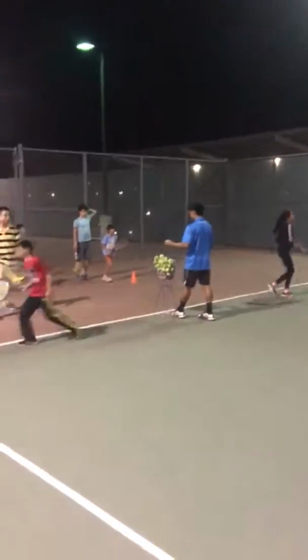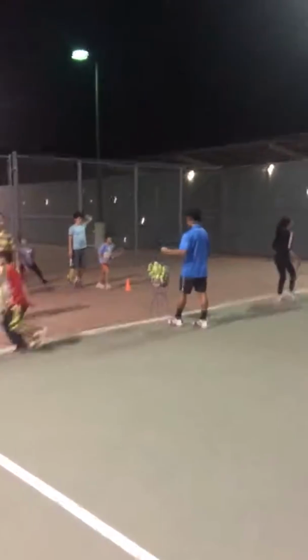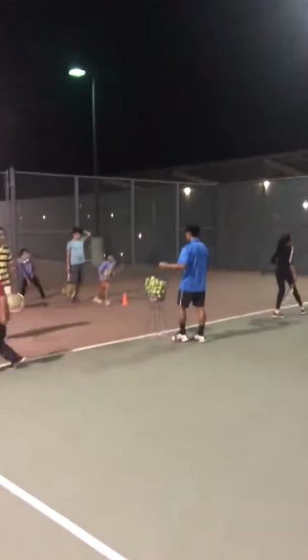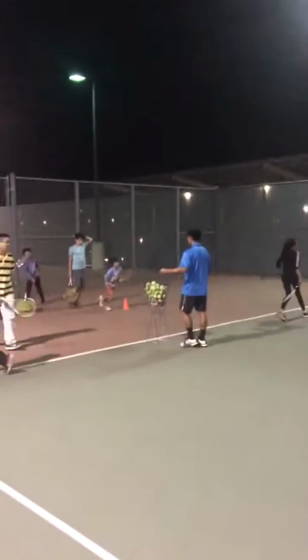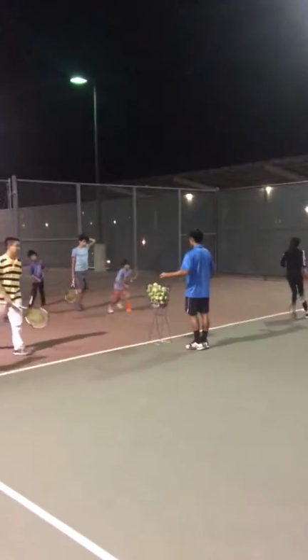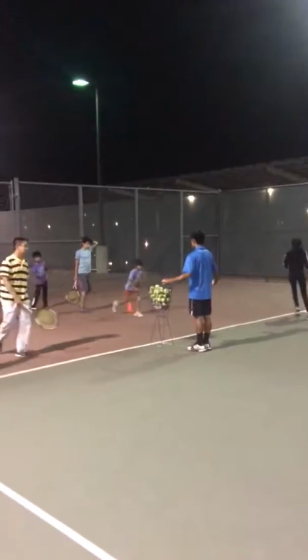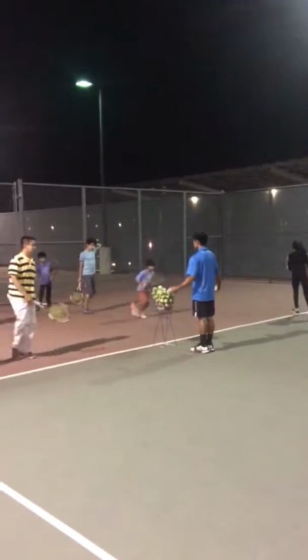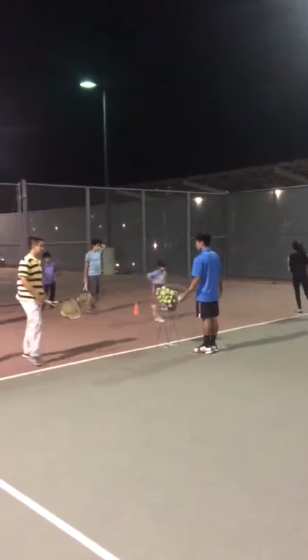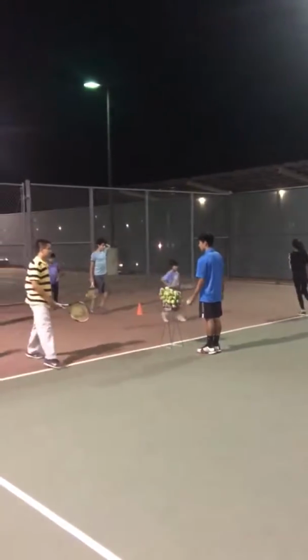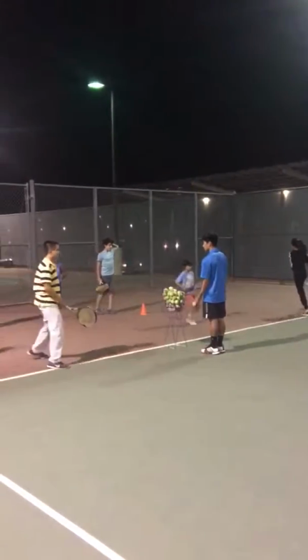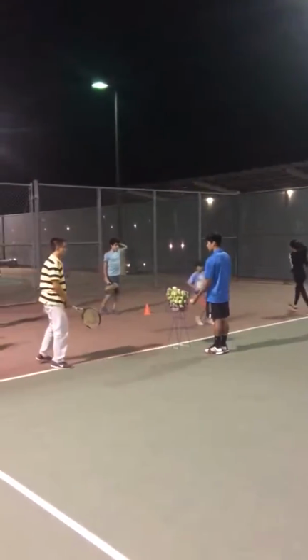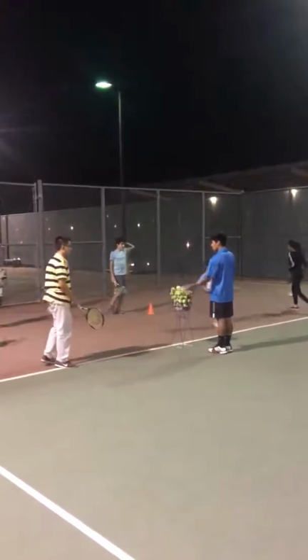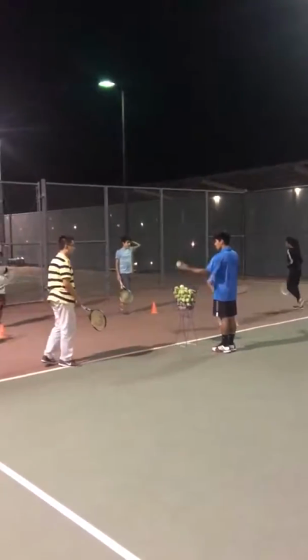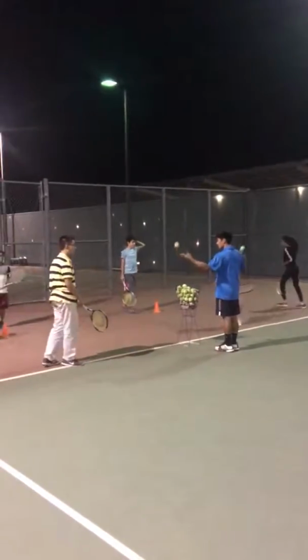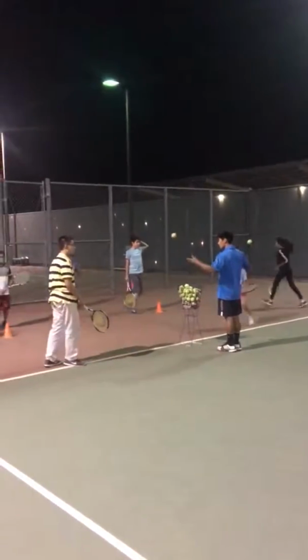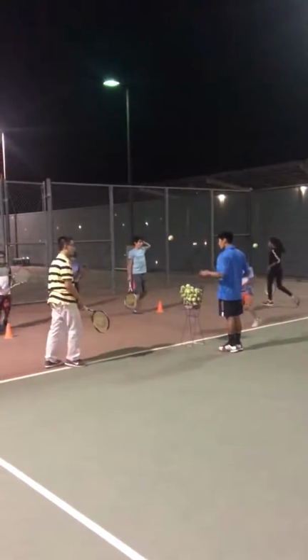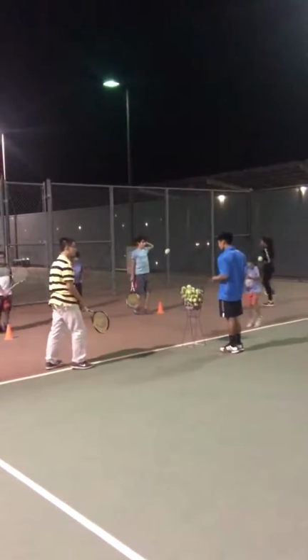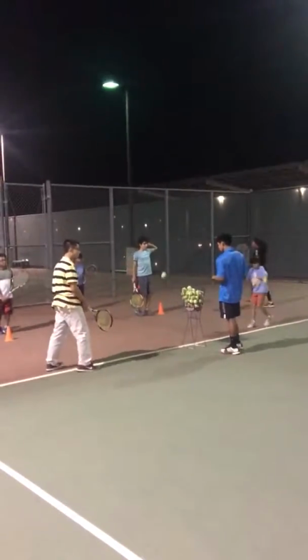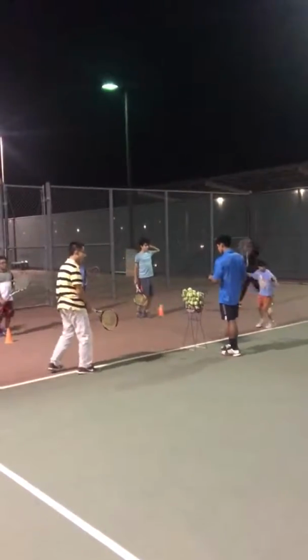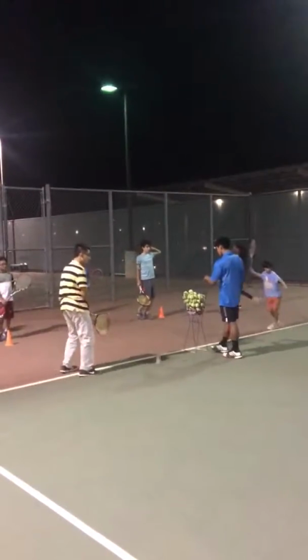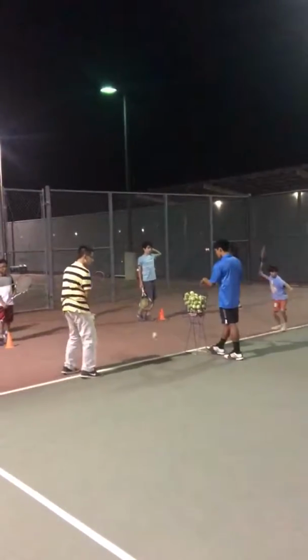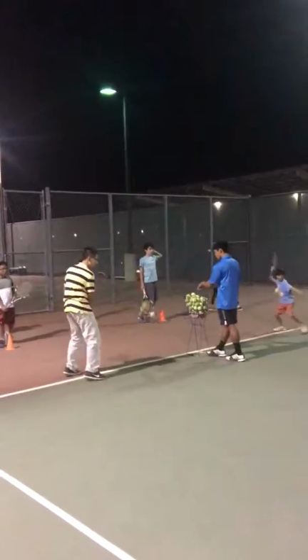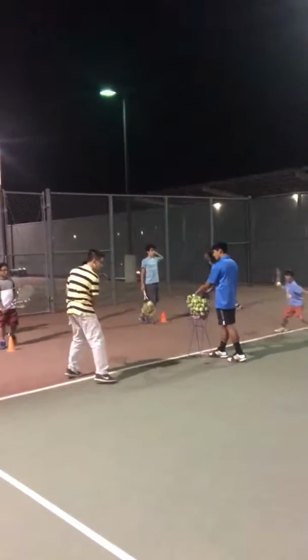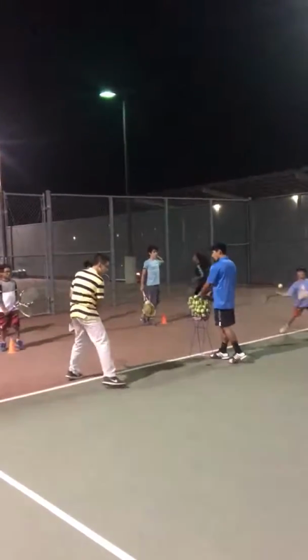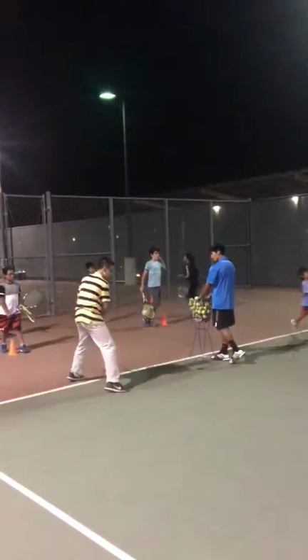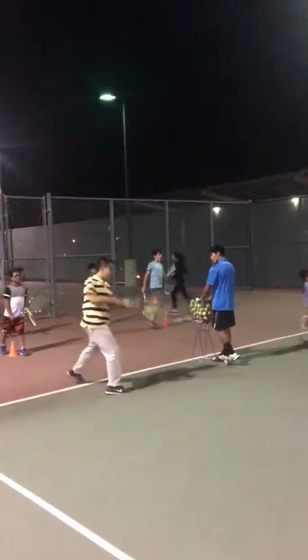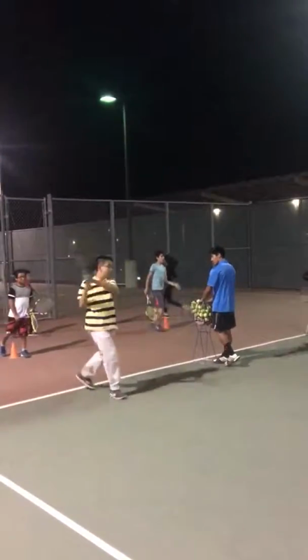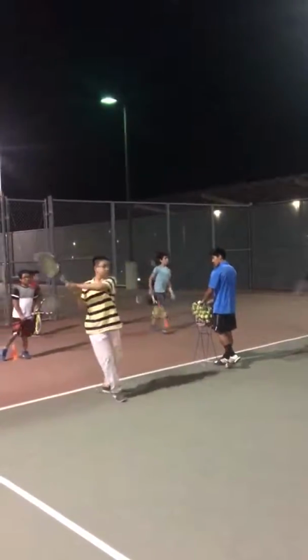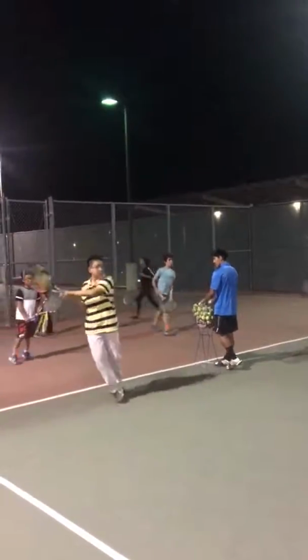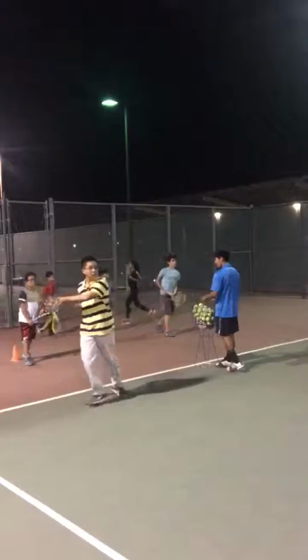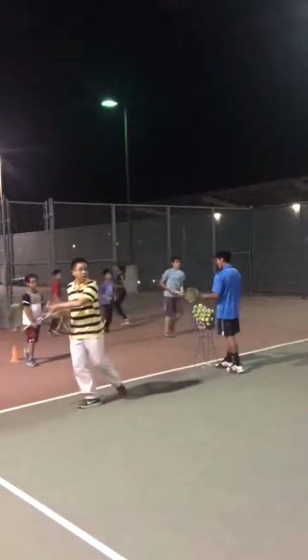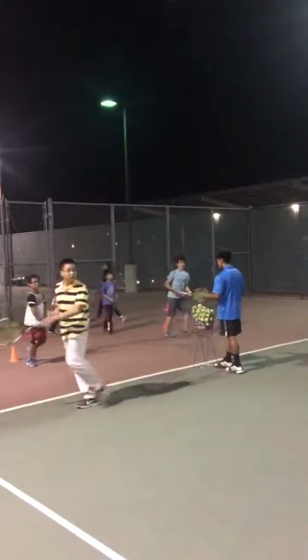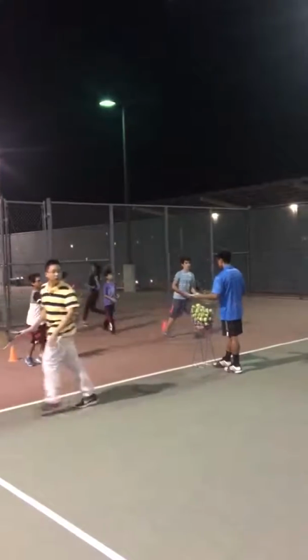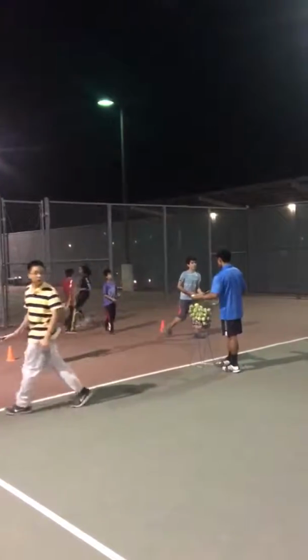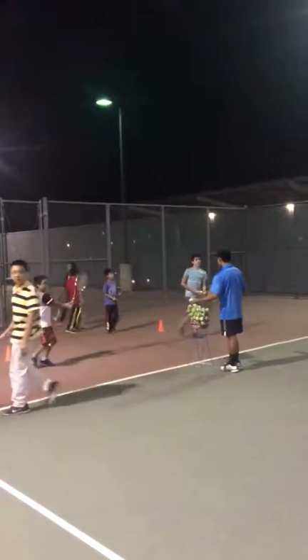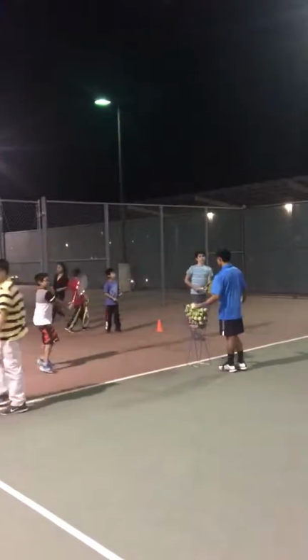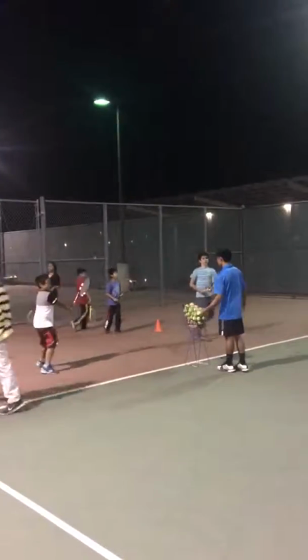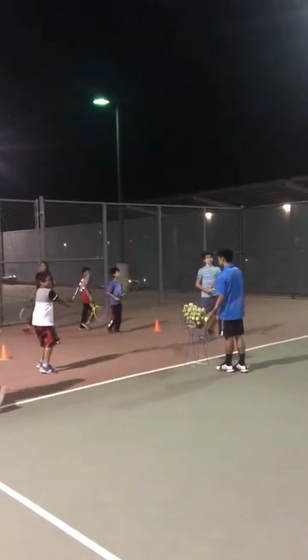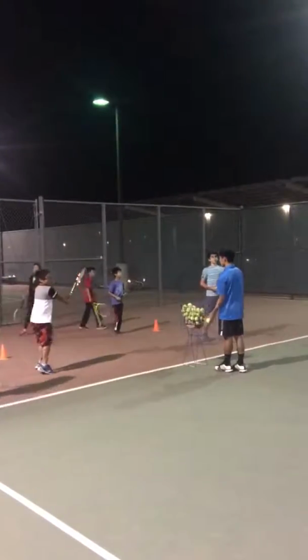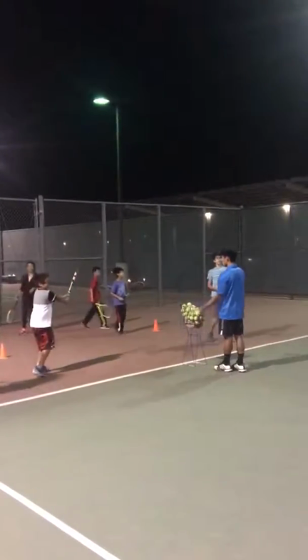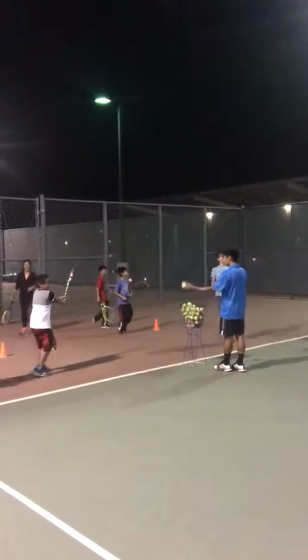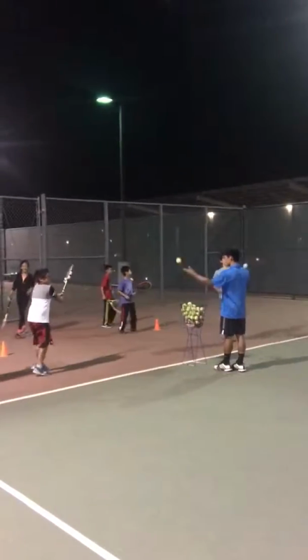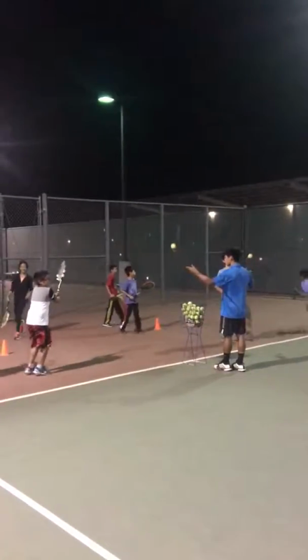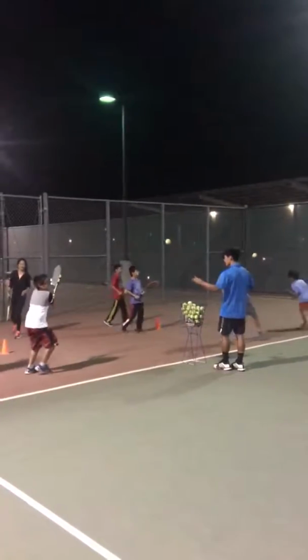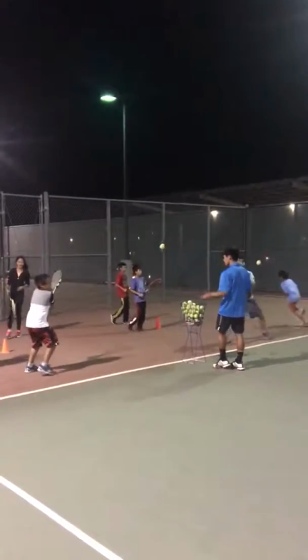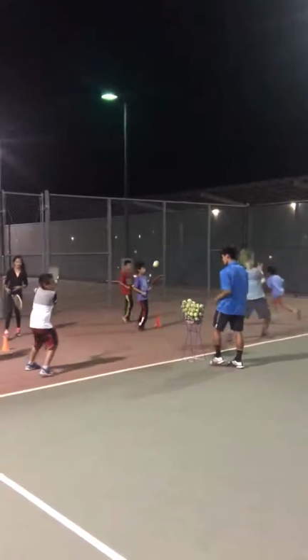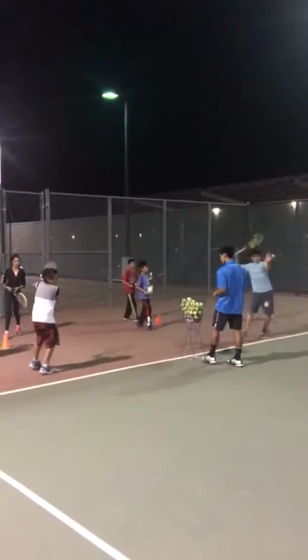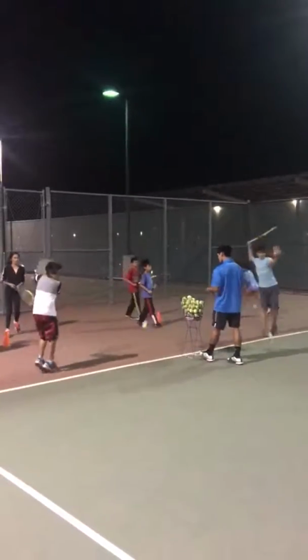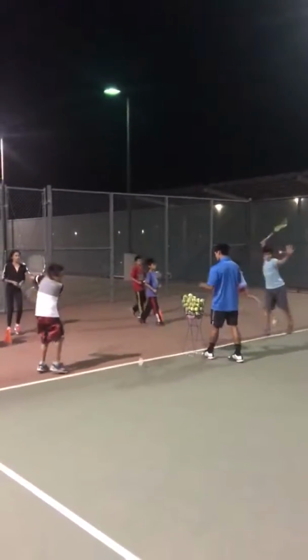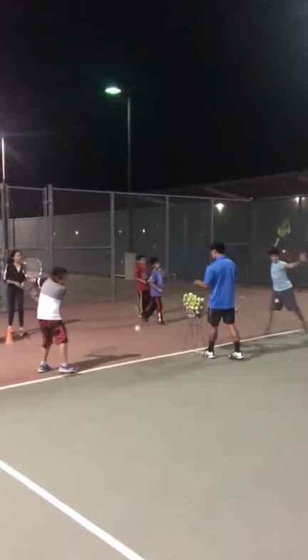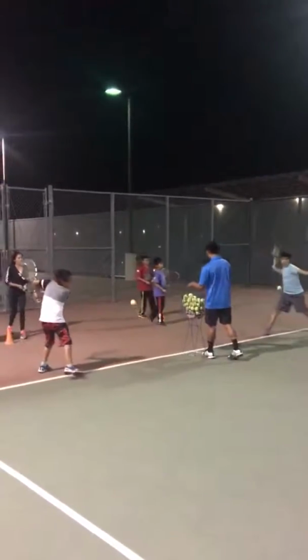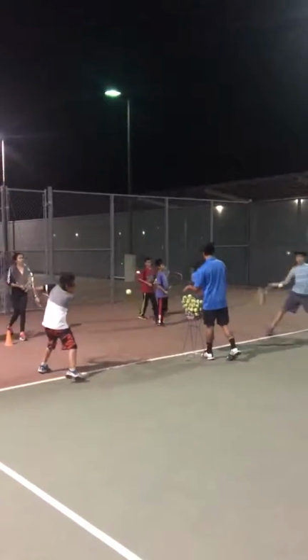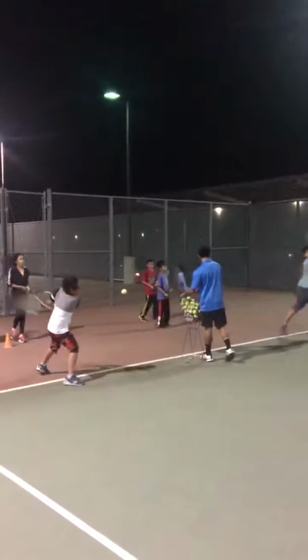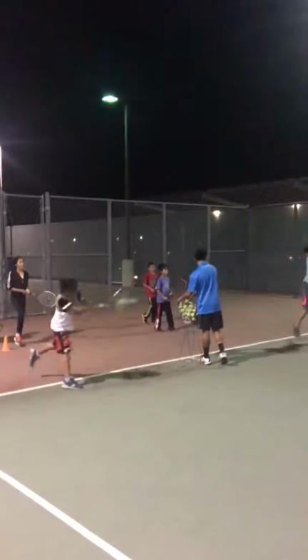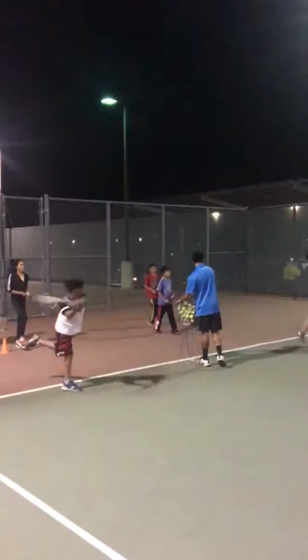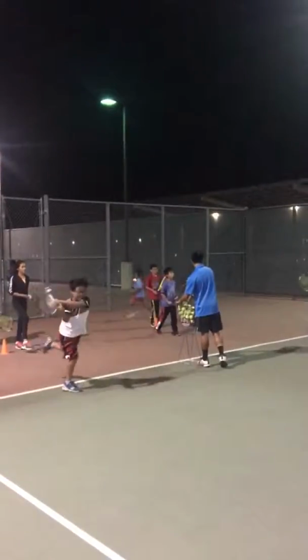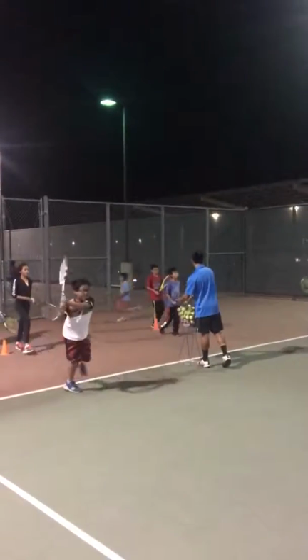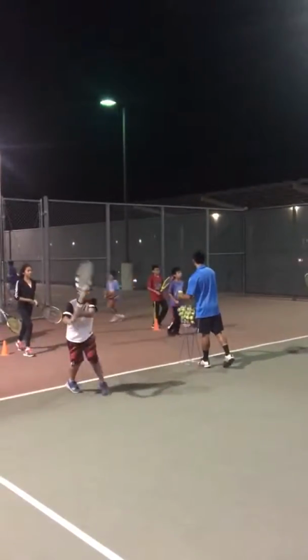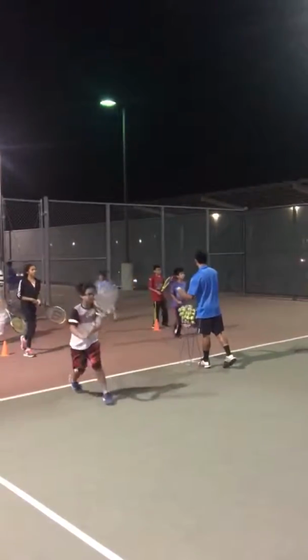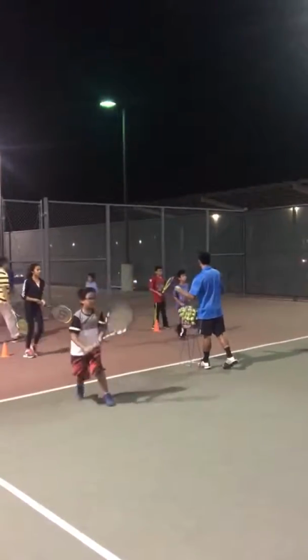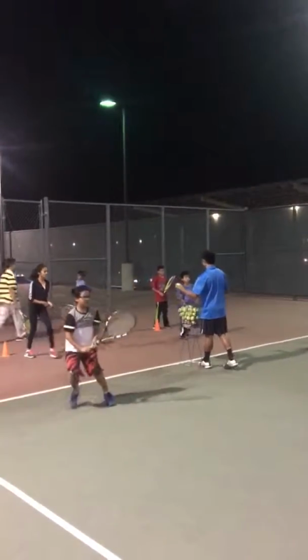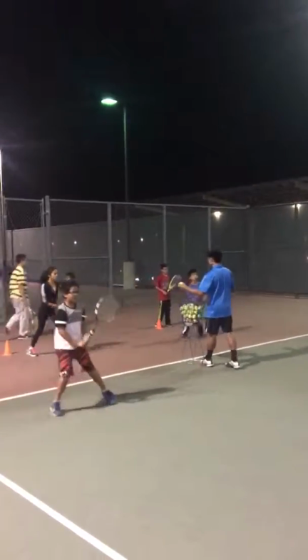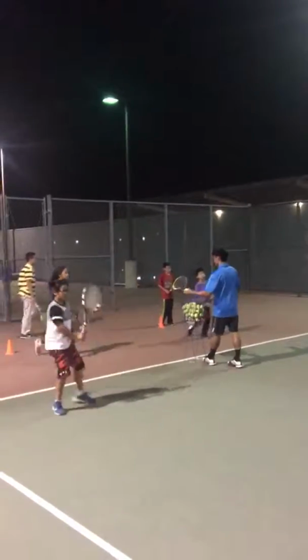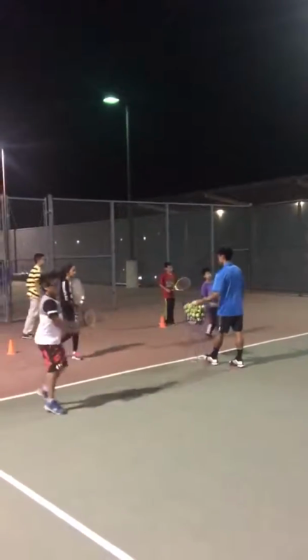We're here at Tennis Anyone. We're doing some training on working with a large number of players on one court. We've got 12 players on this court.